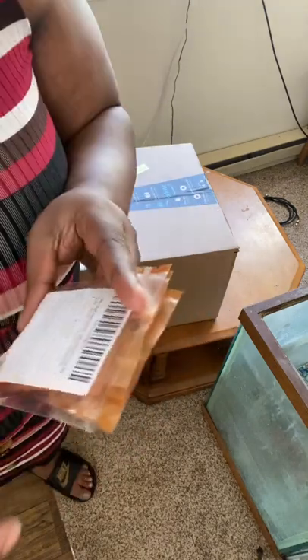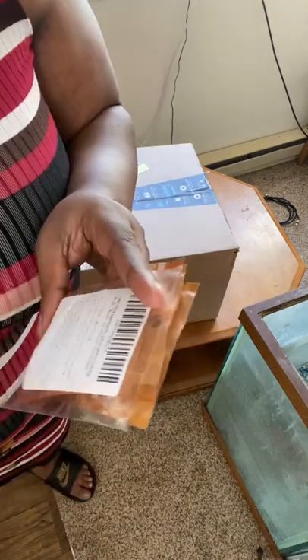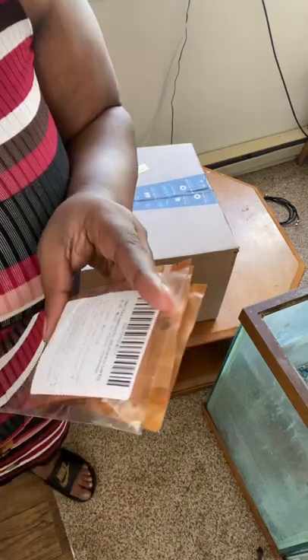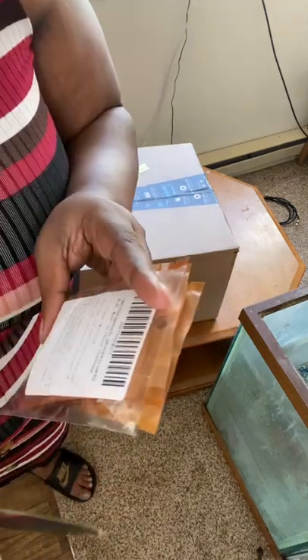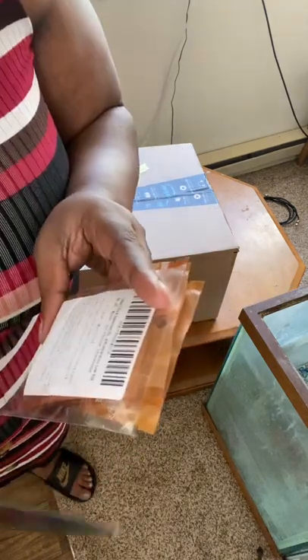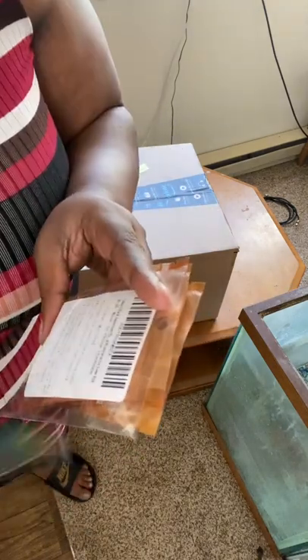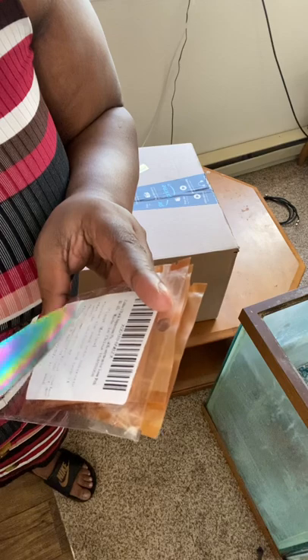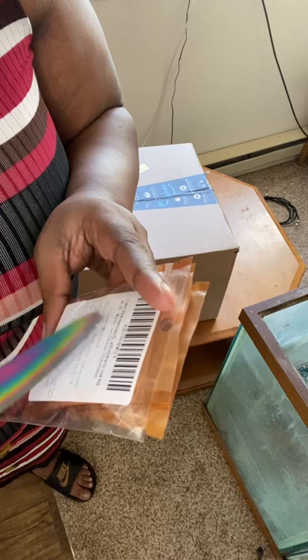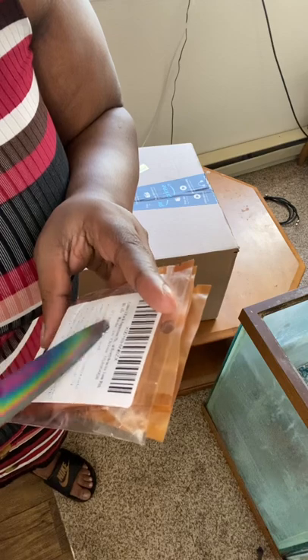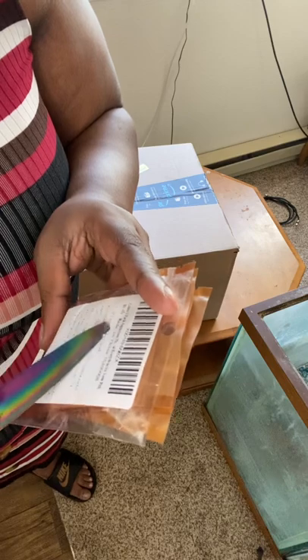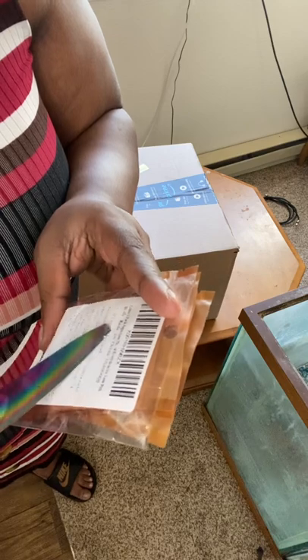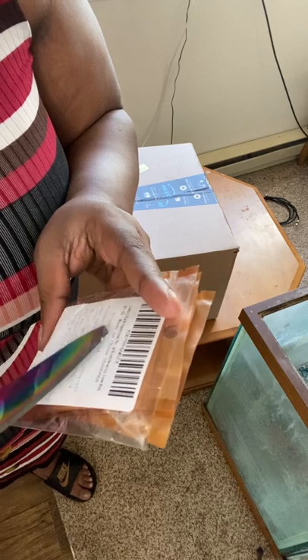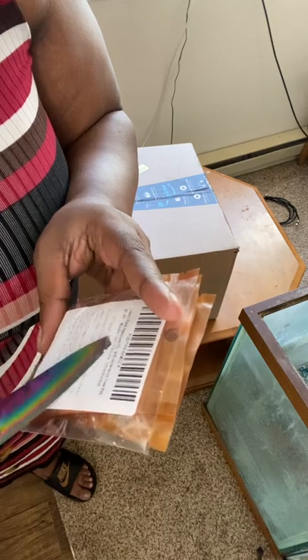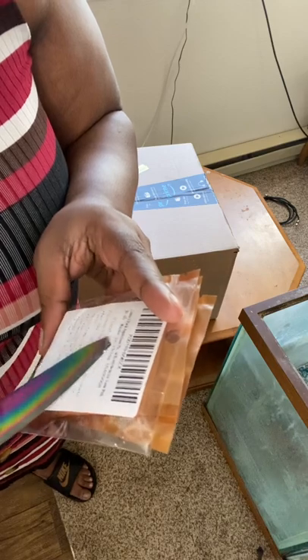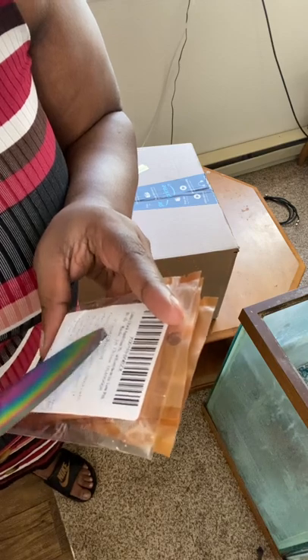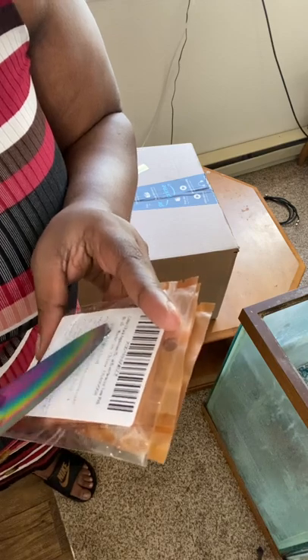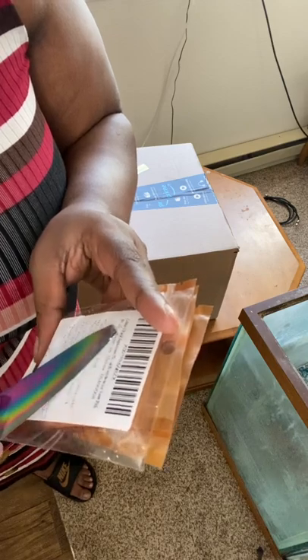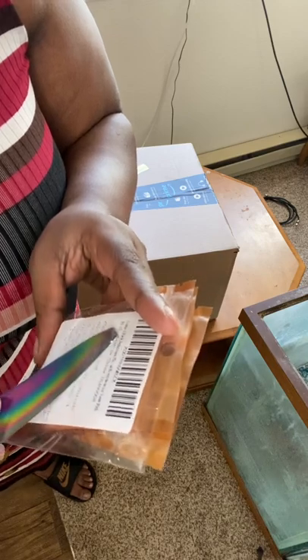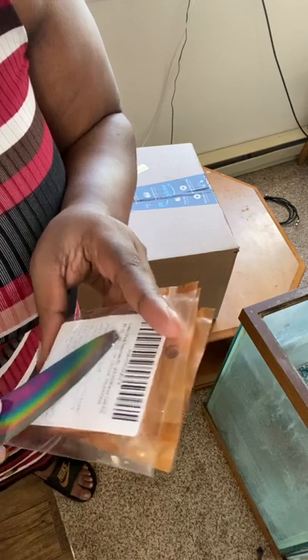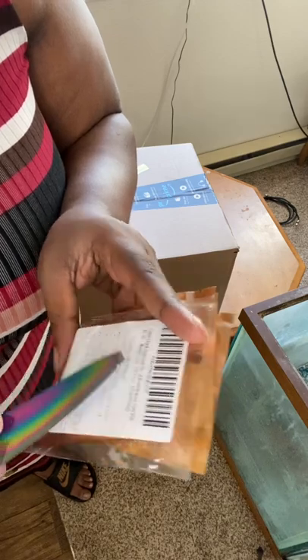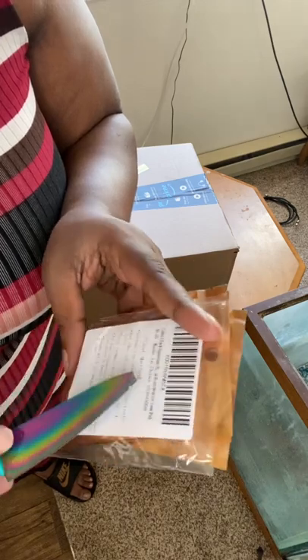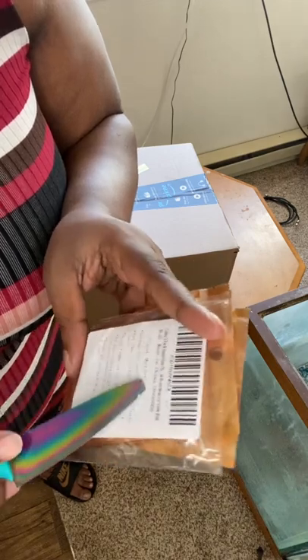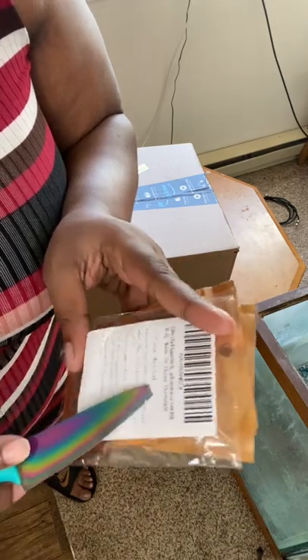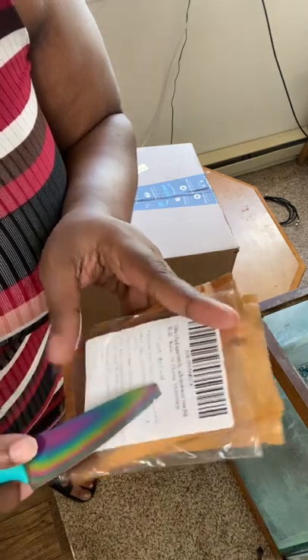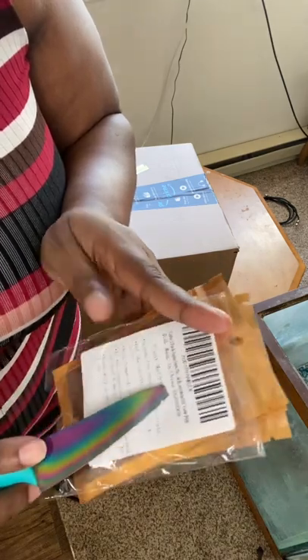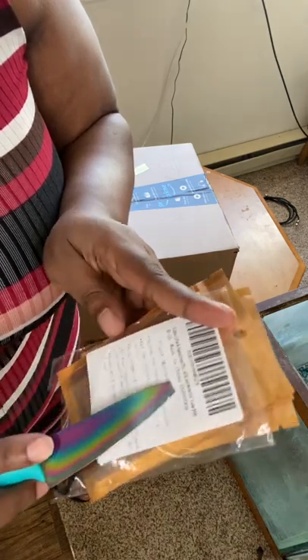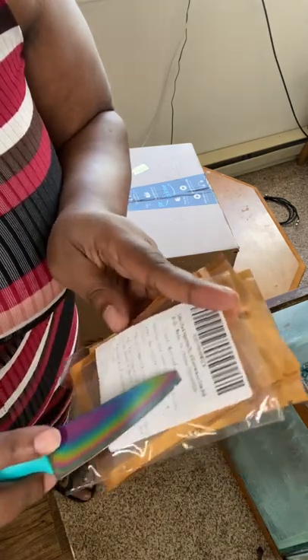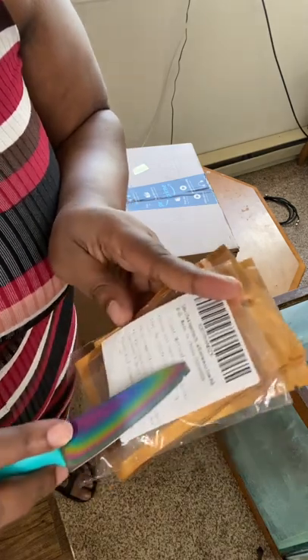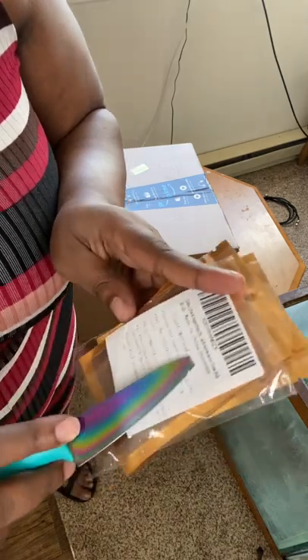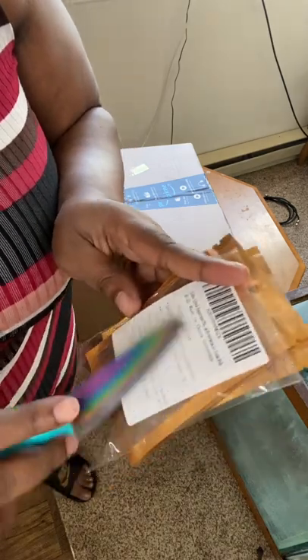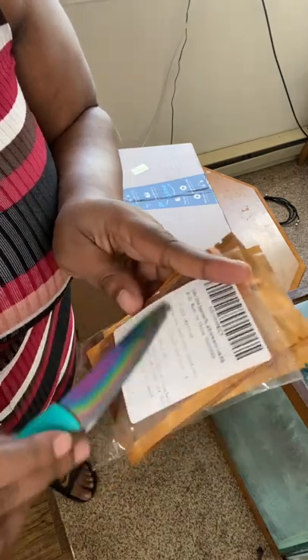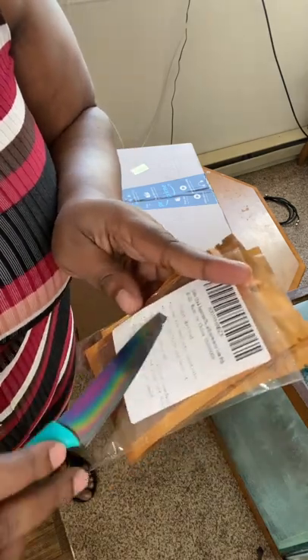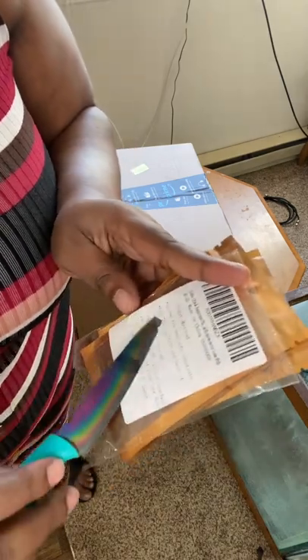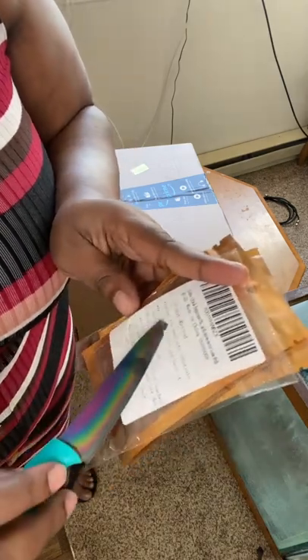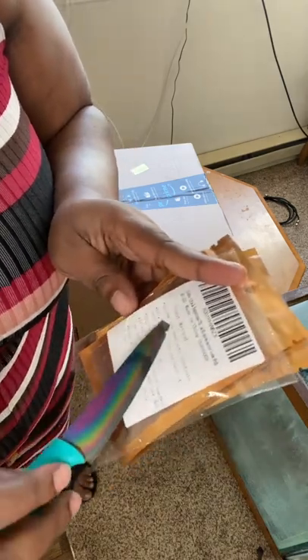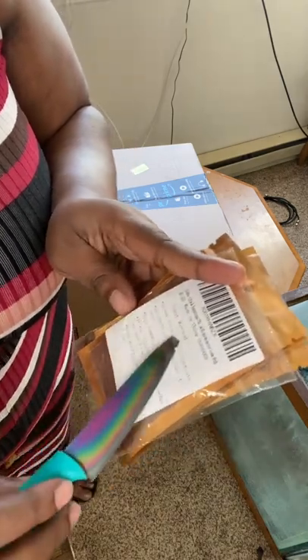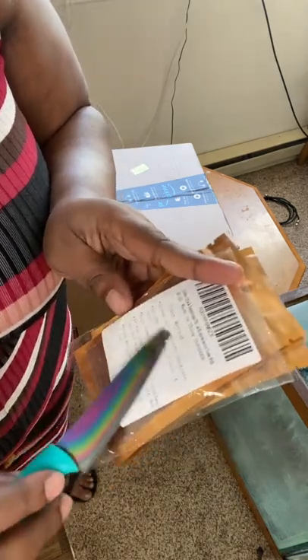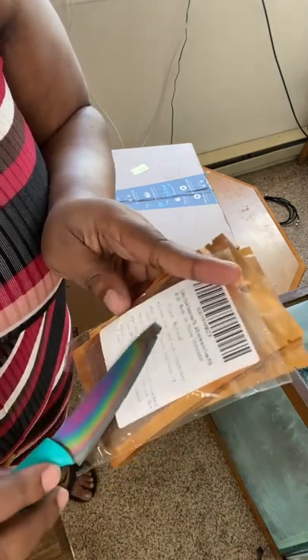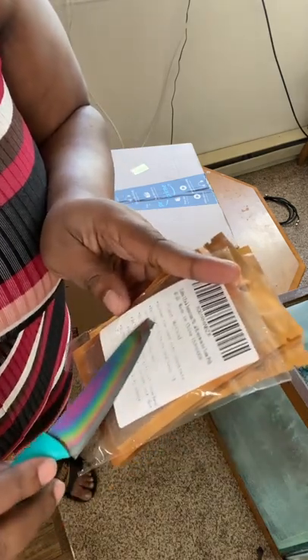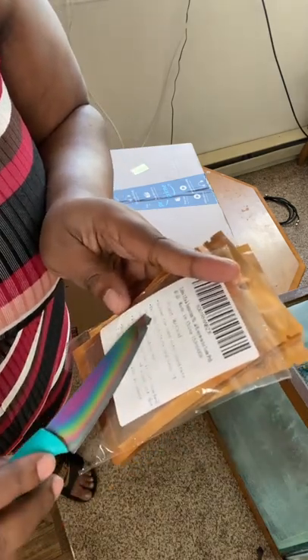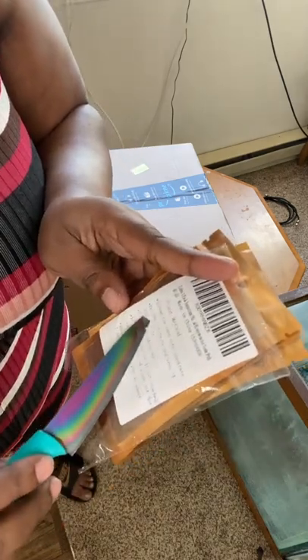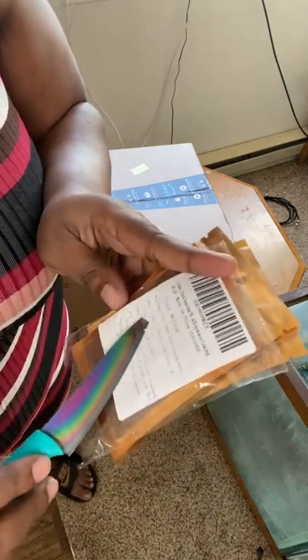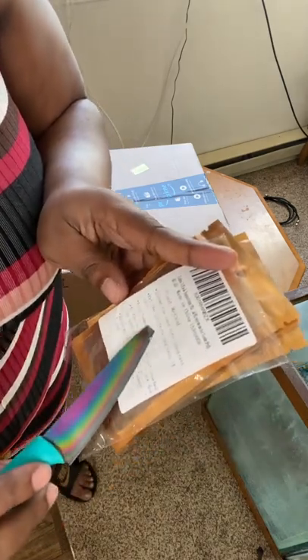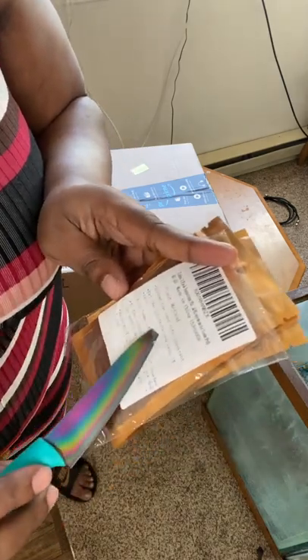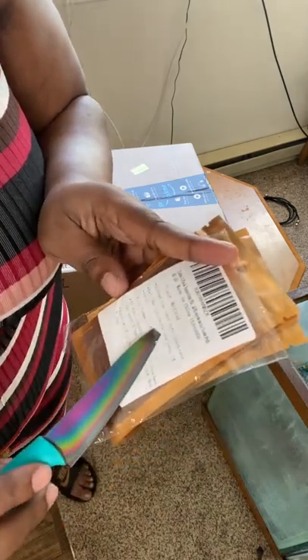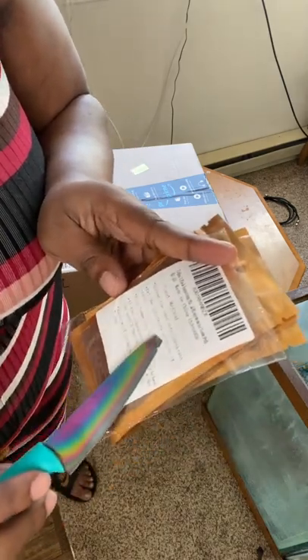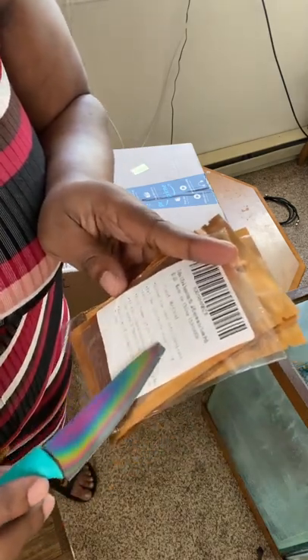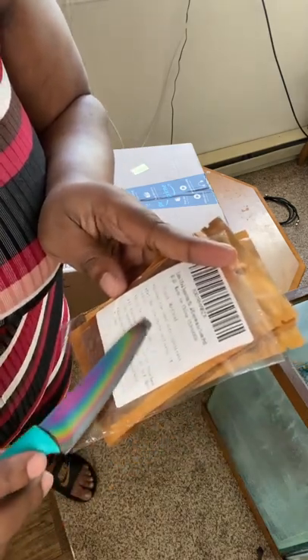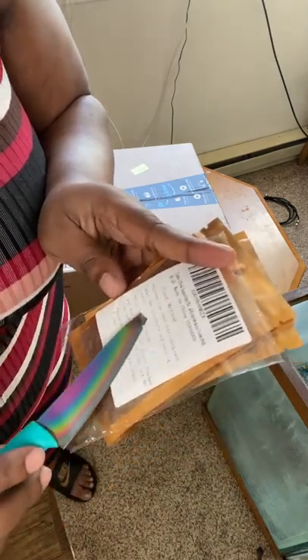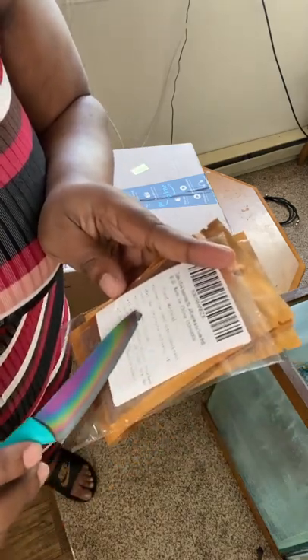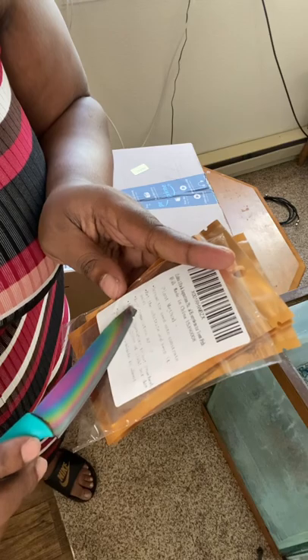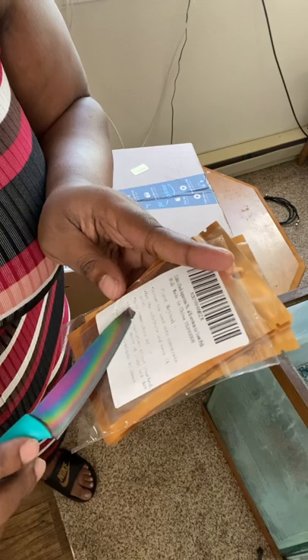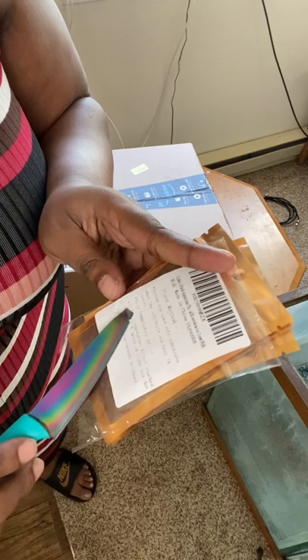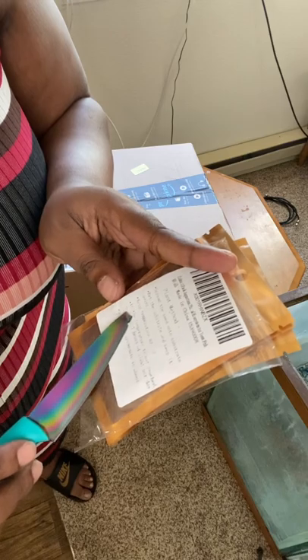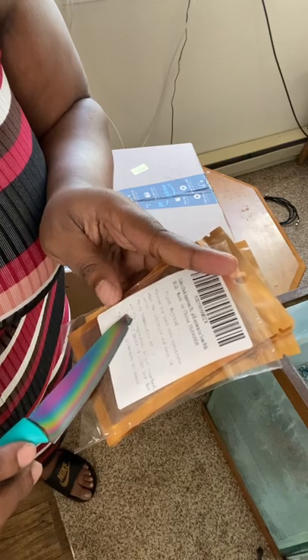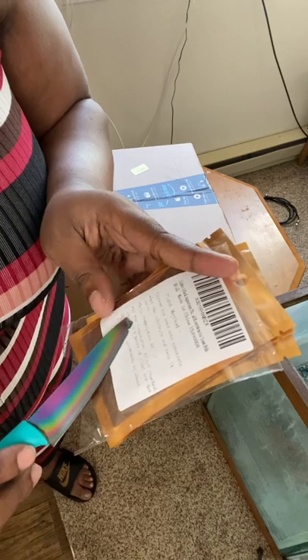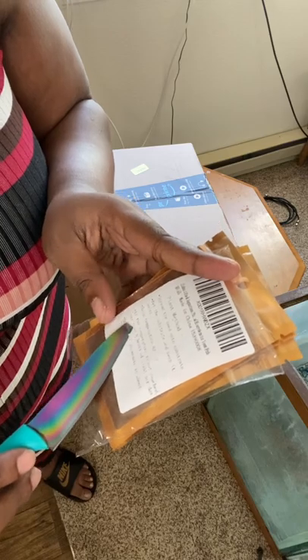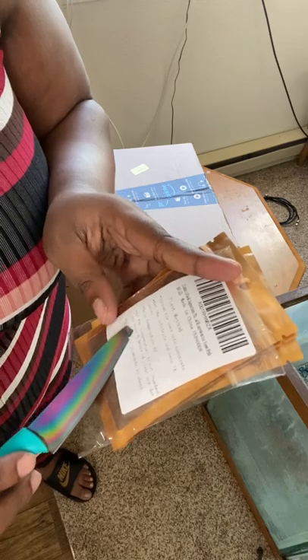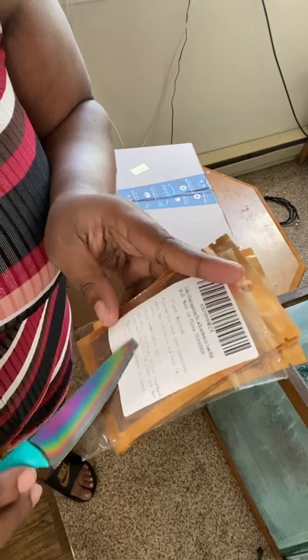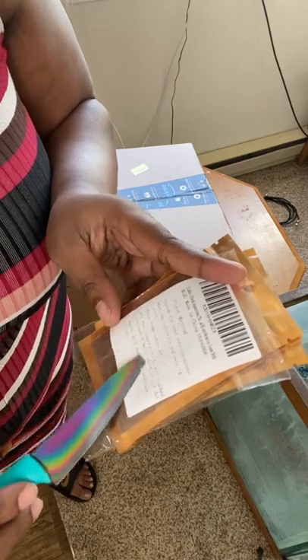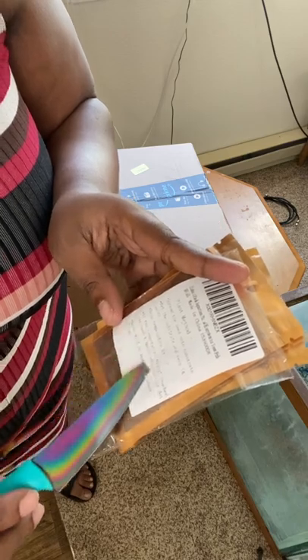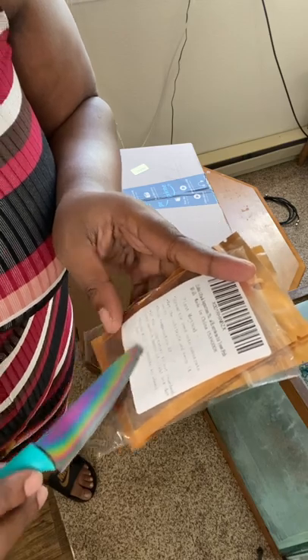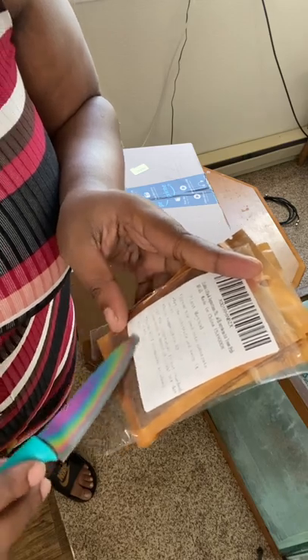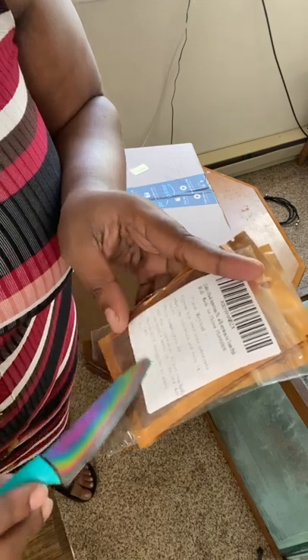Now I'm excited about this. It supposedly takes seven days for these seeds to grow, so I can't wait to see that.